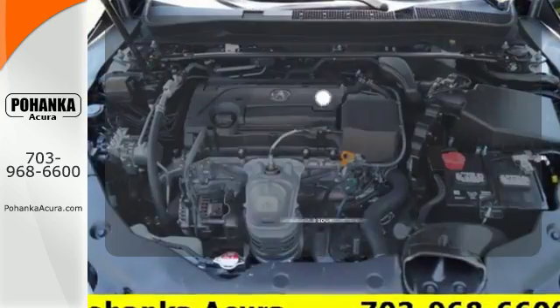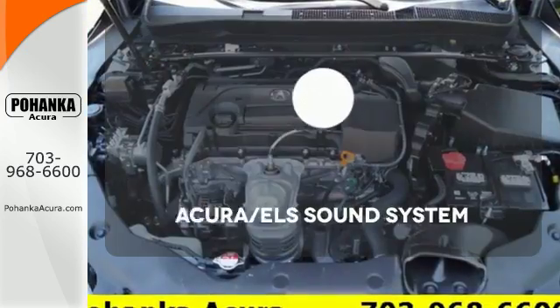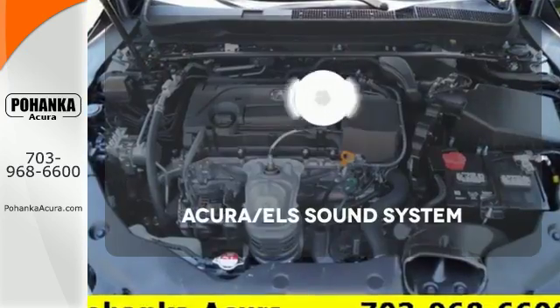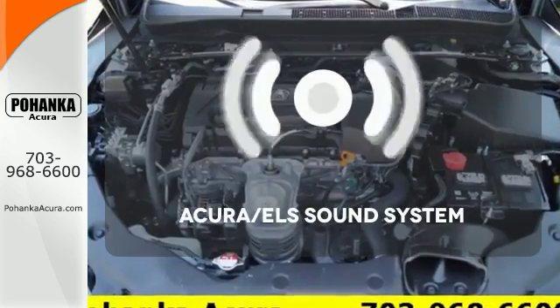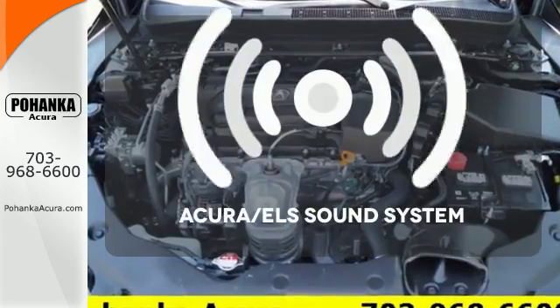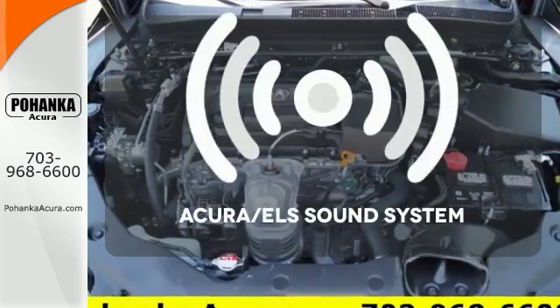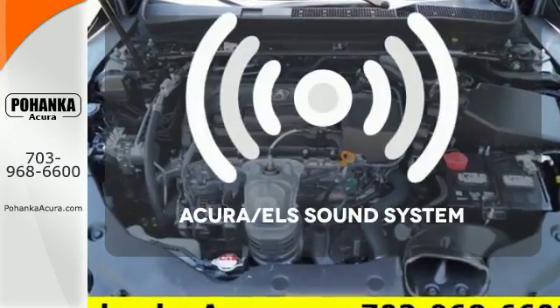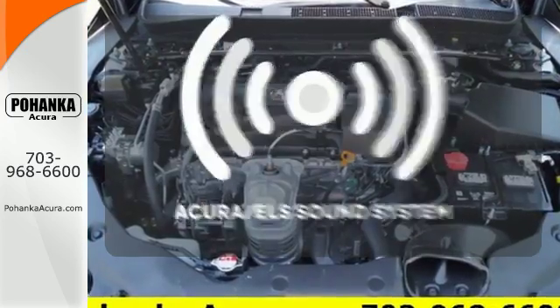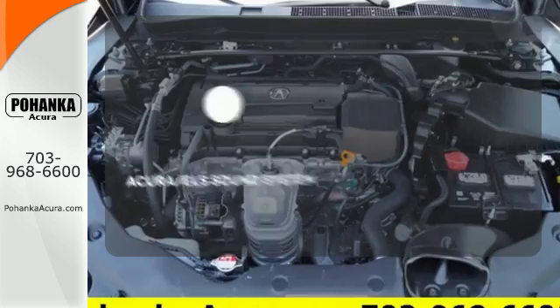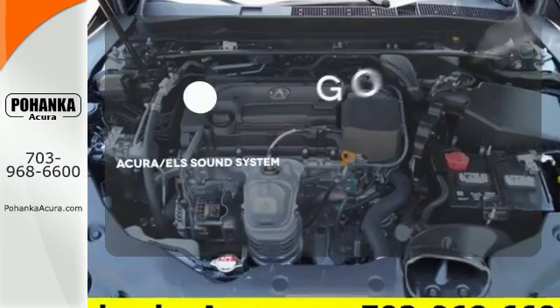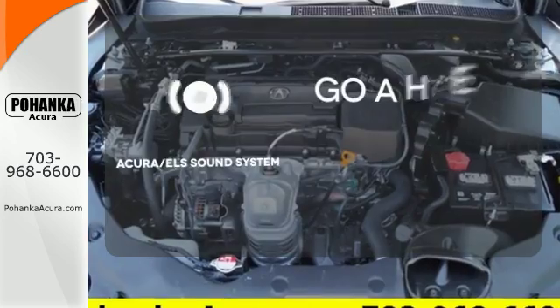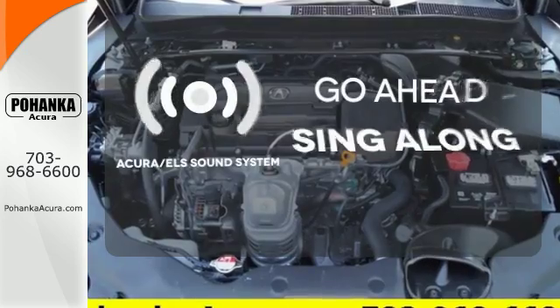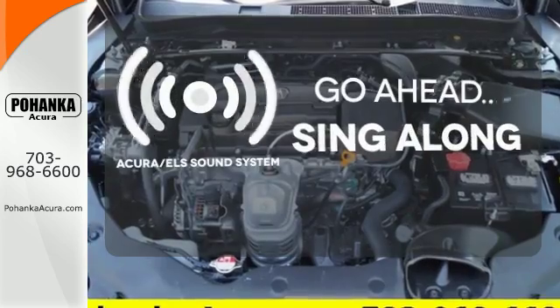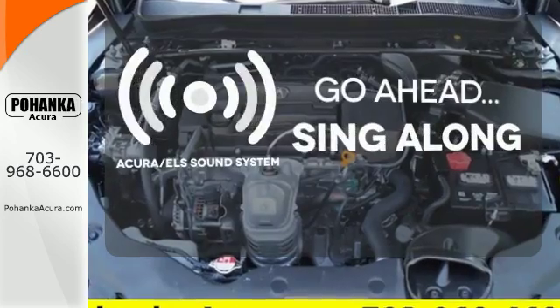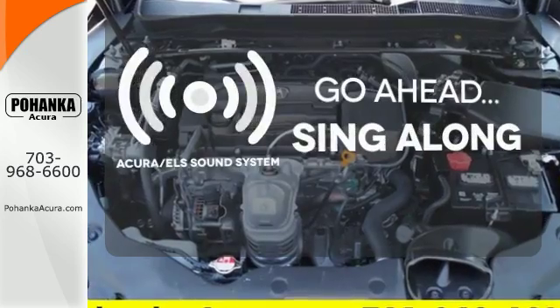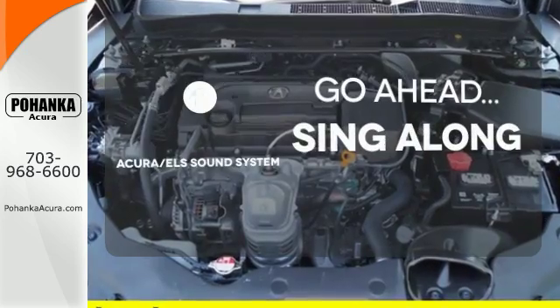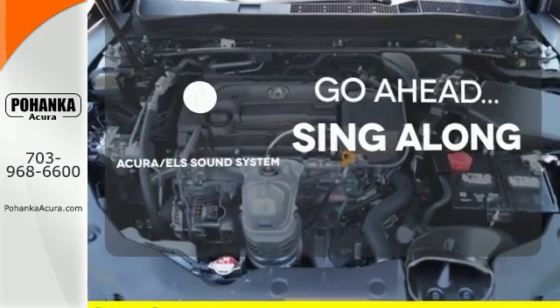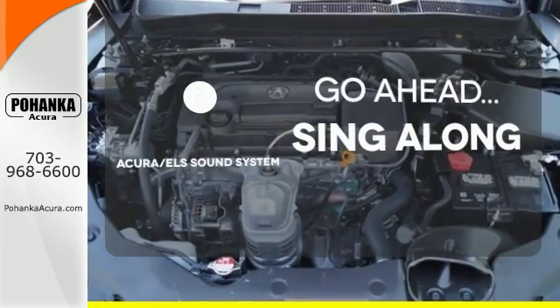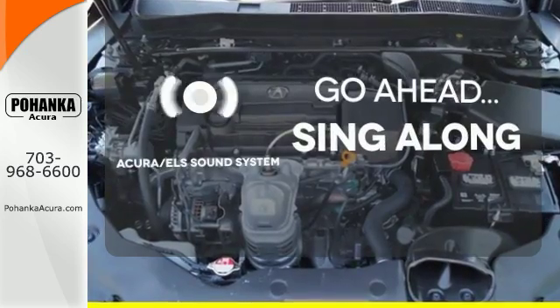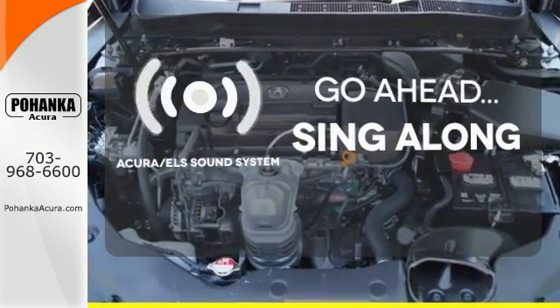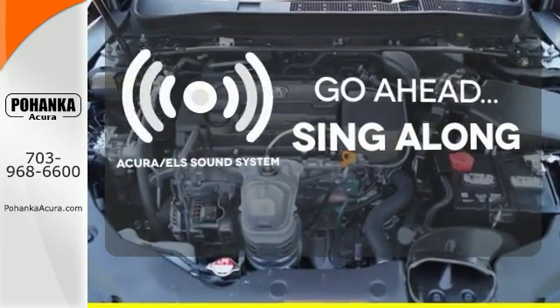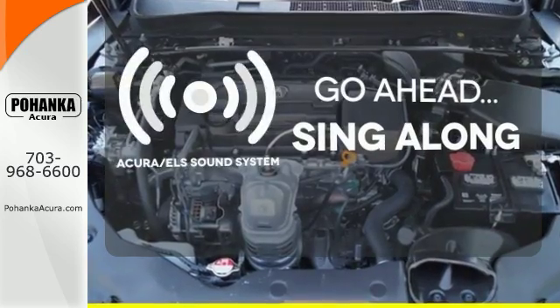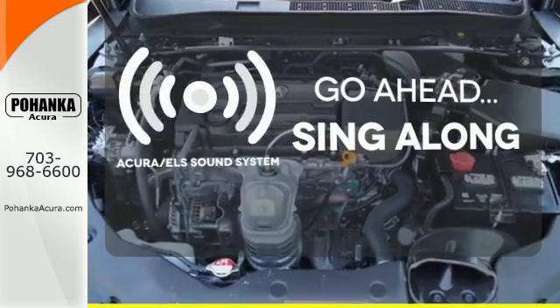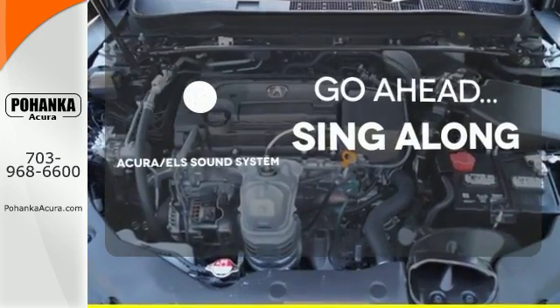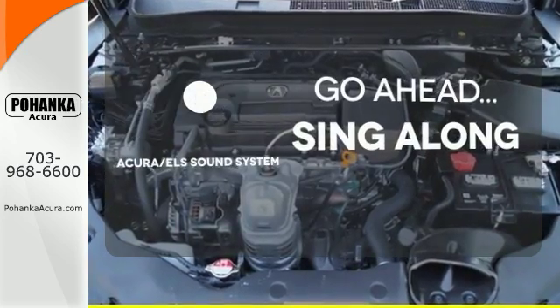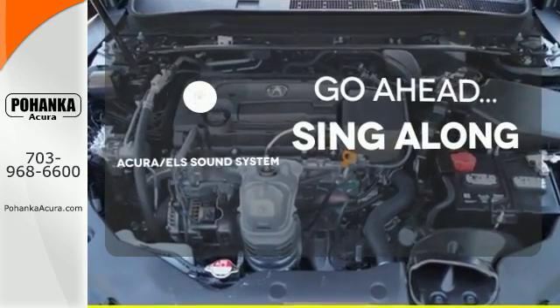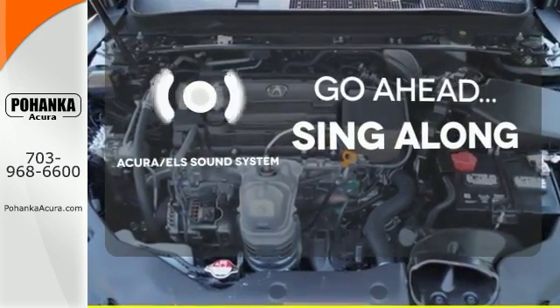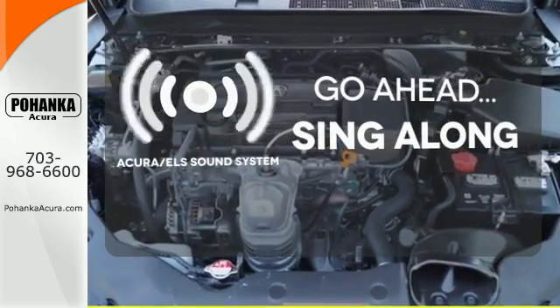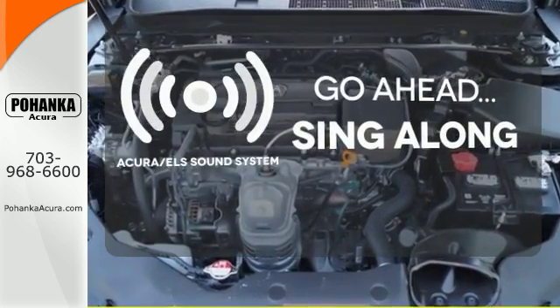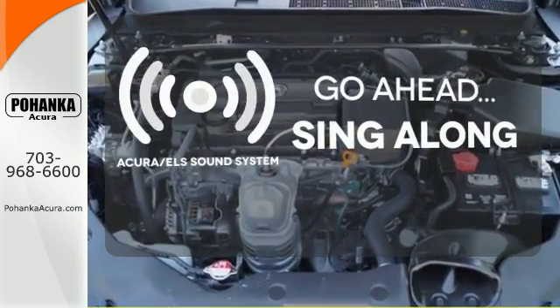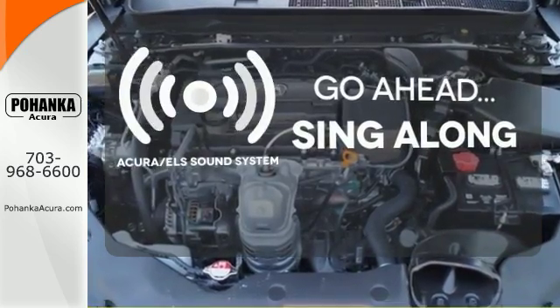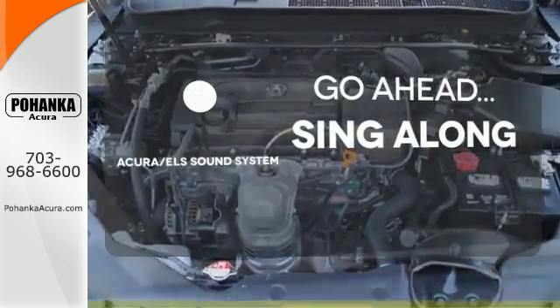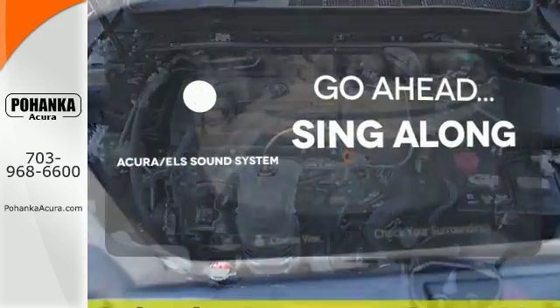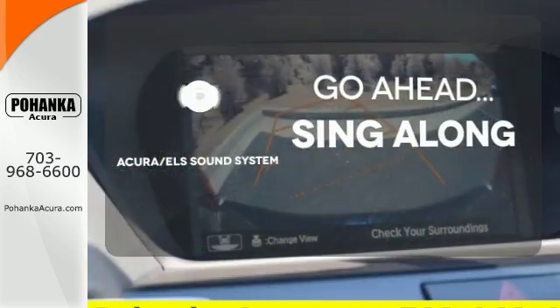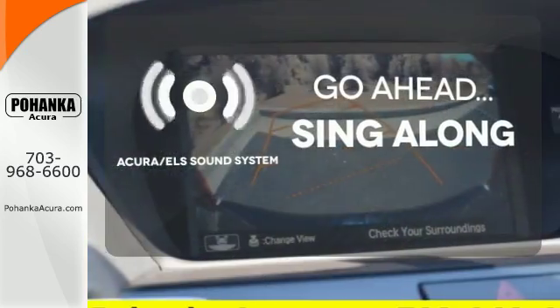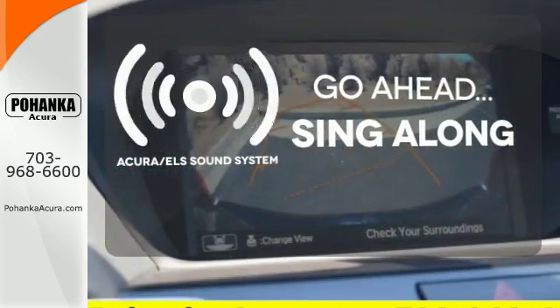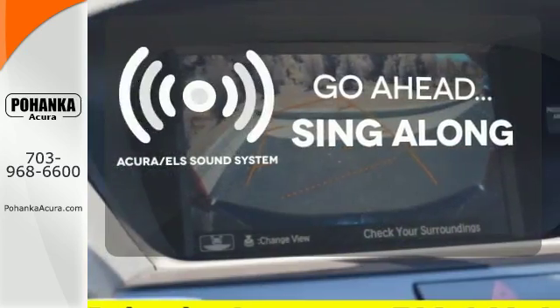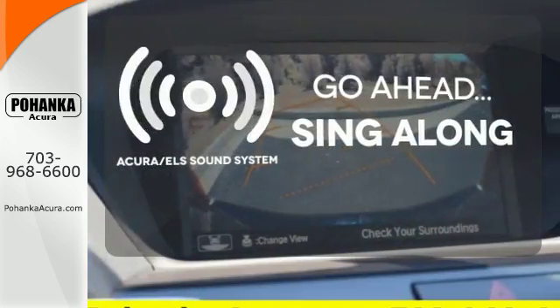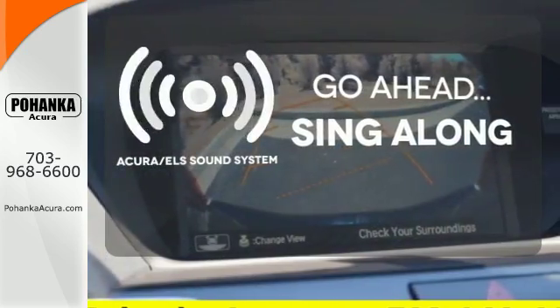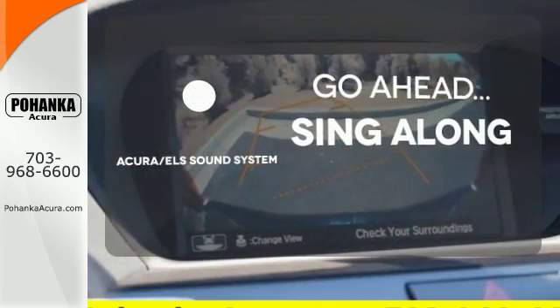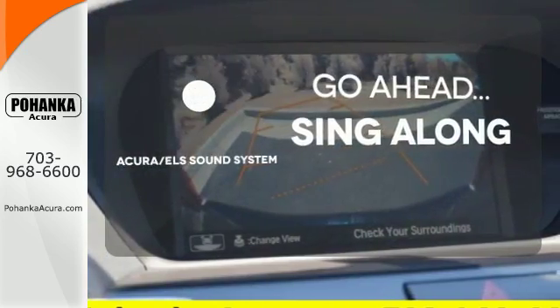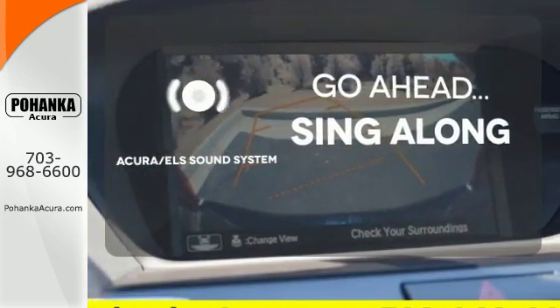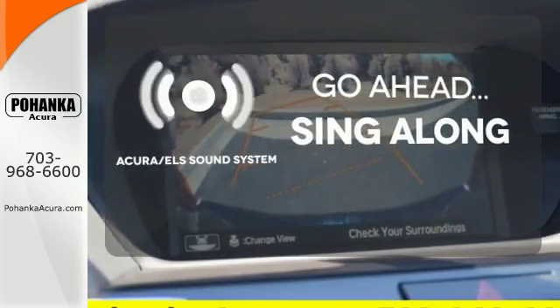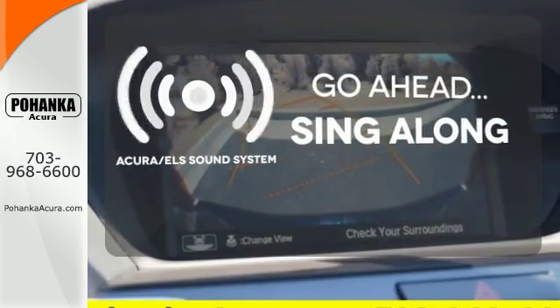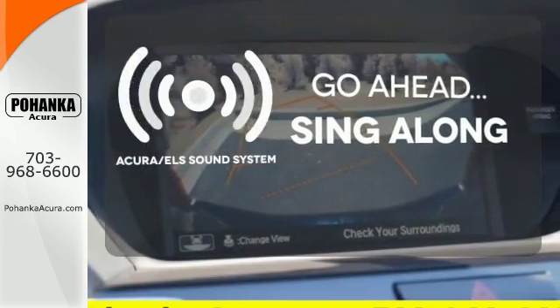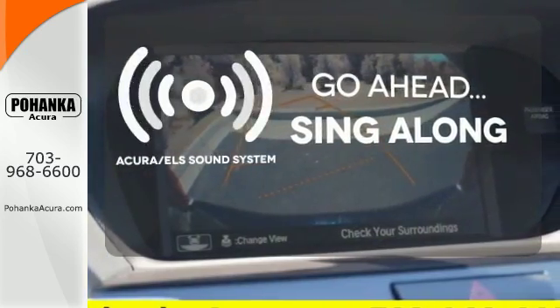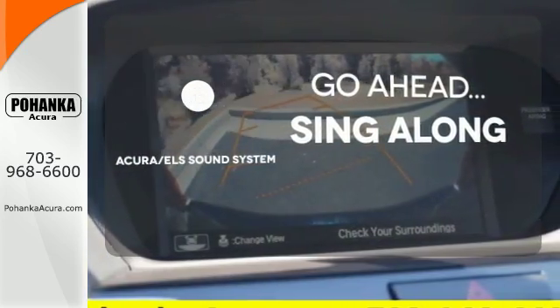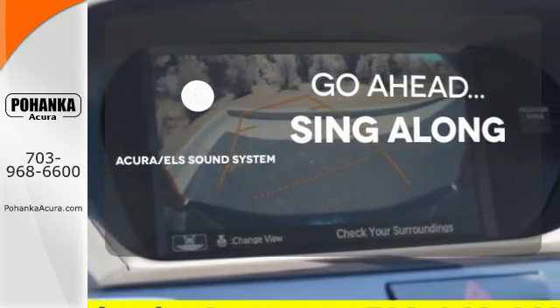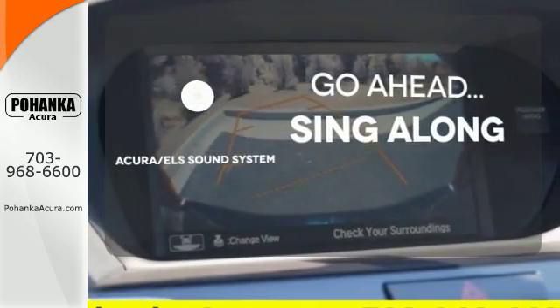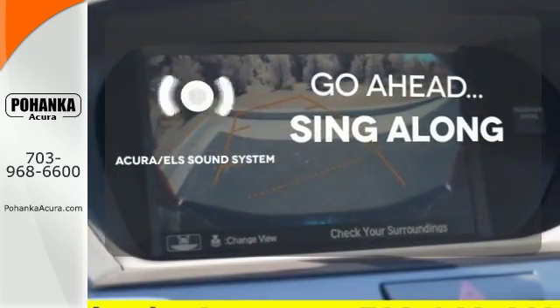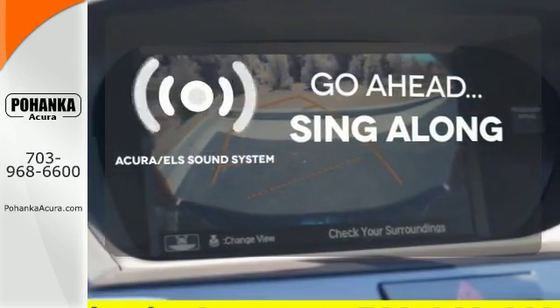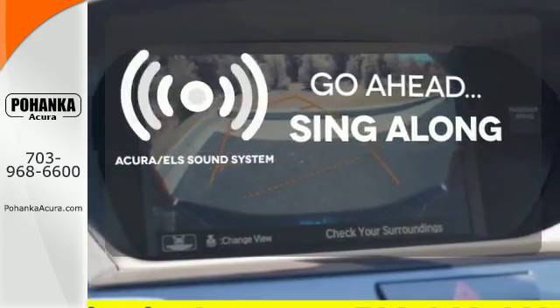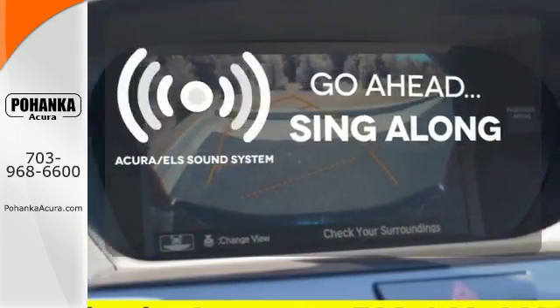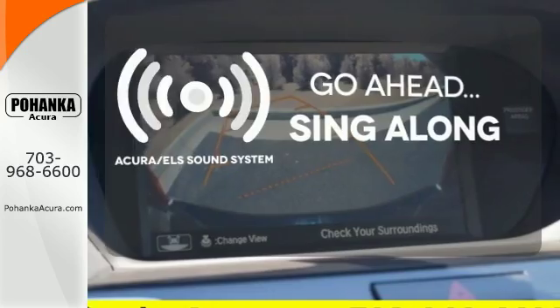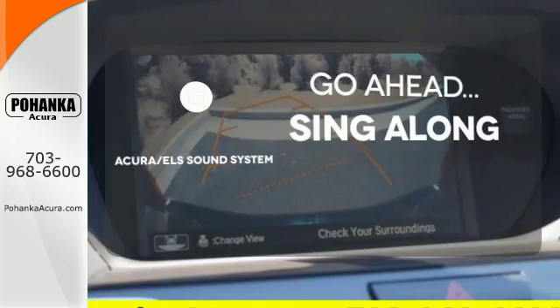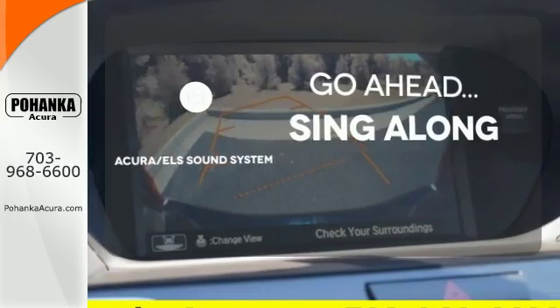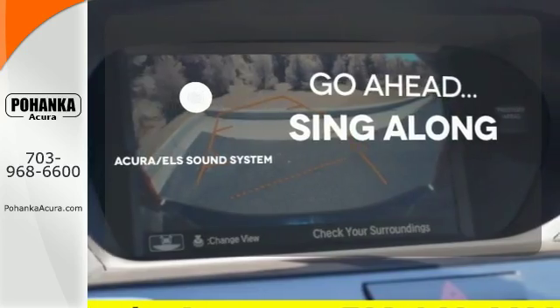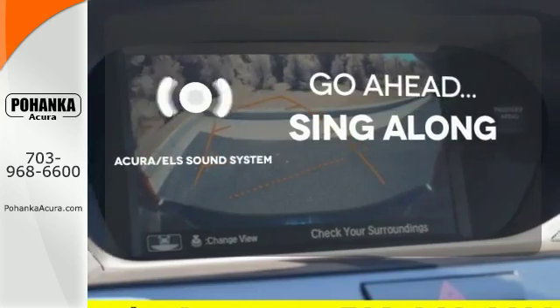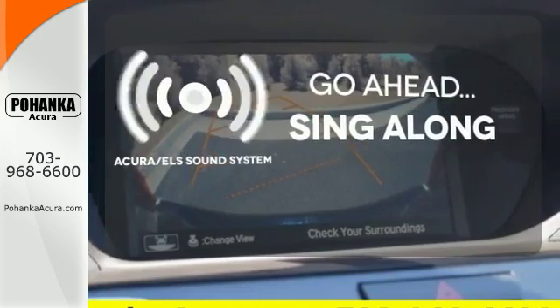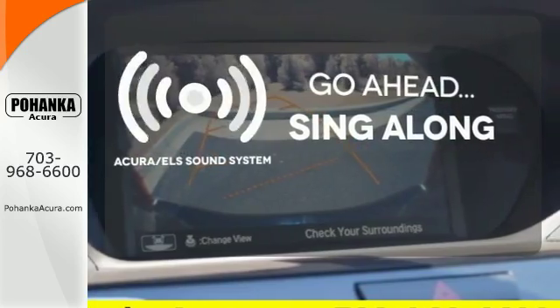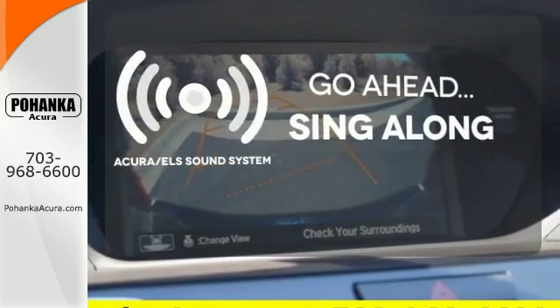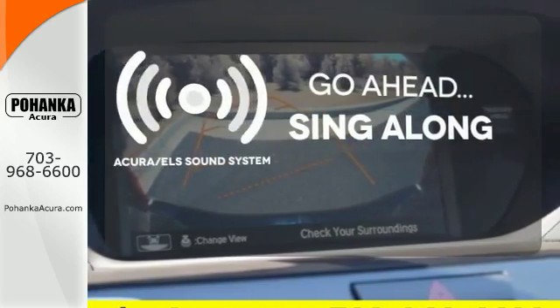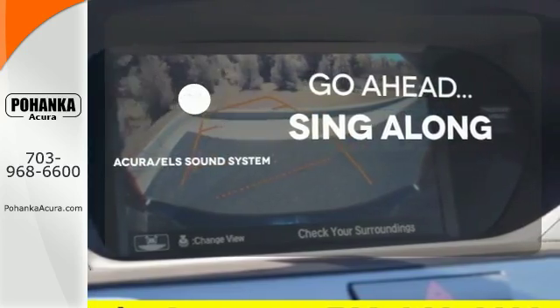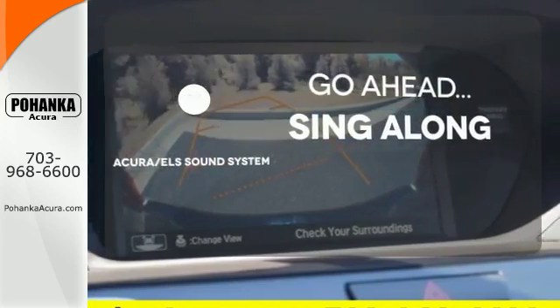The soundtrack to your life comes through crystal clear with the premium Acura ELS sound system. Crank up your tunes and hit the road.